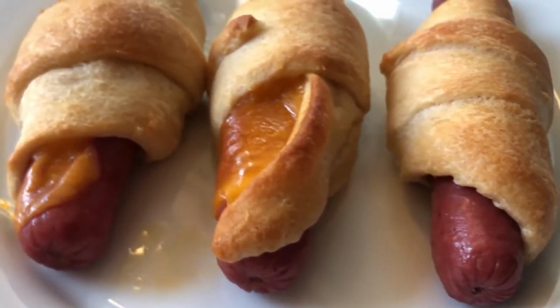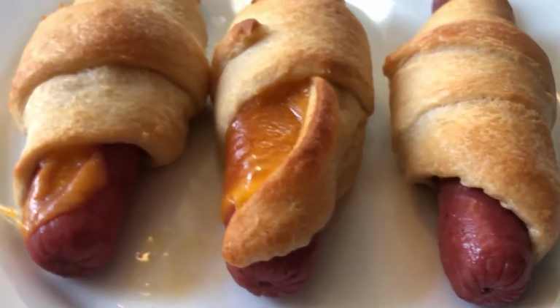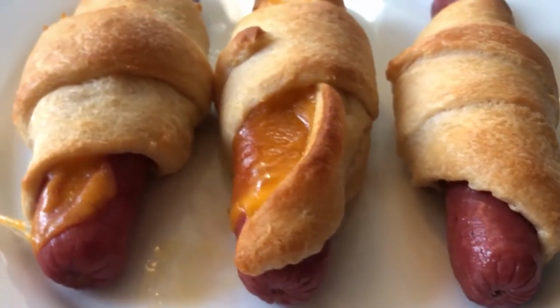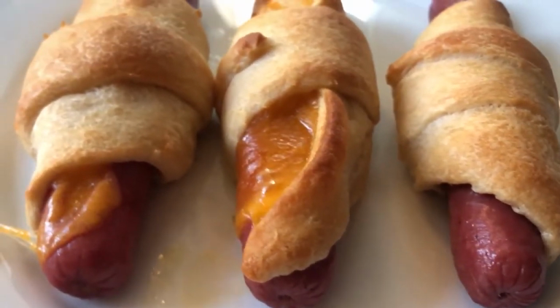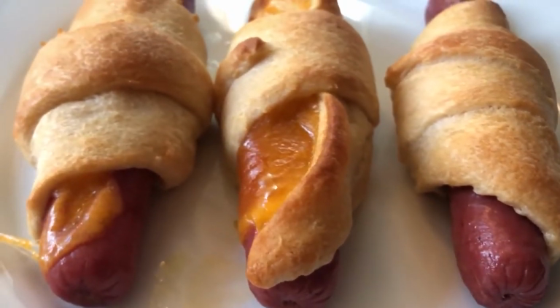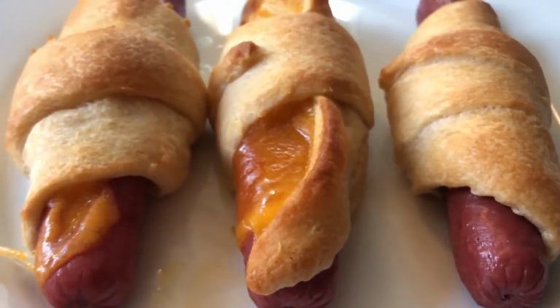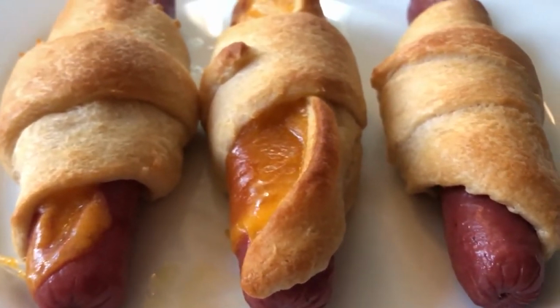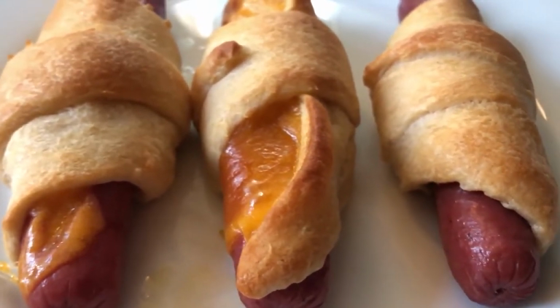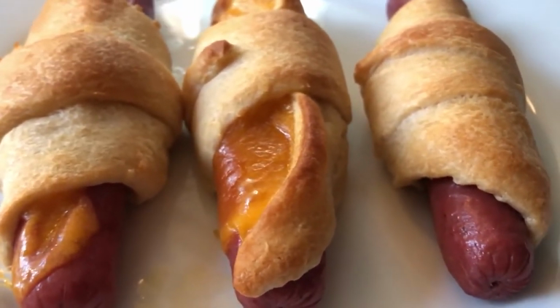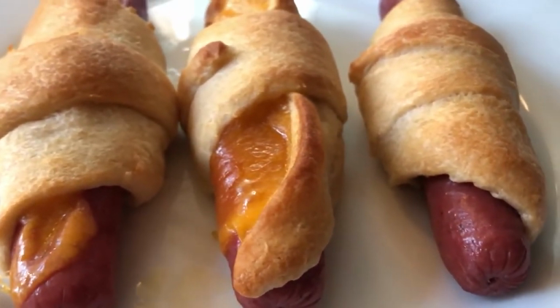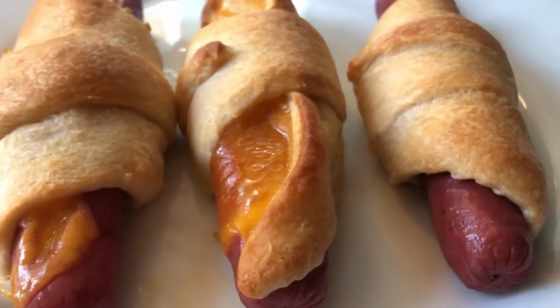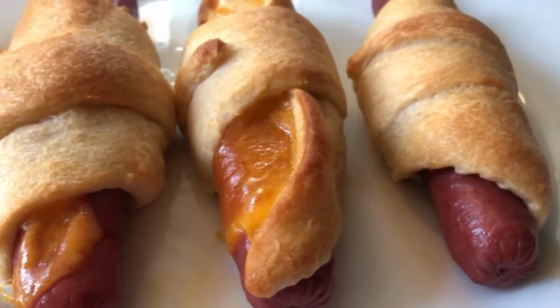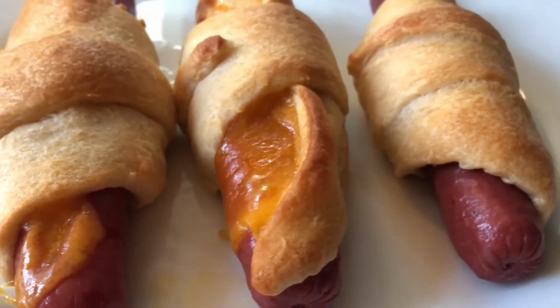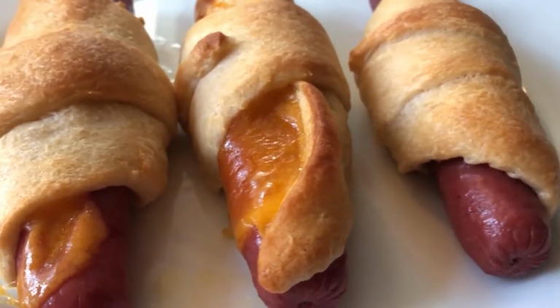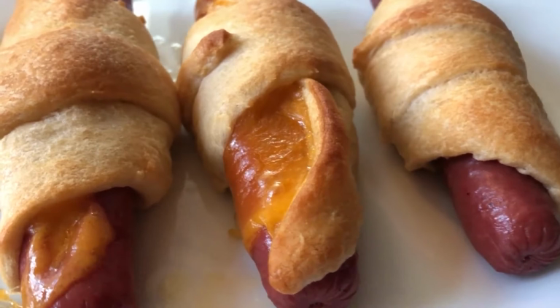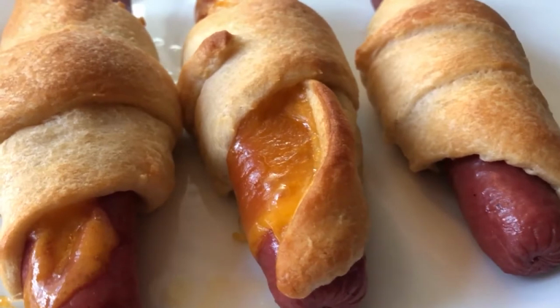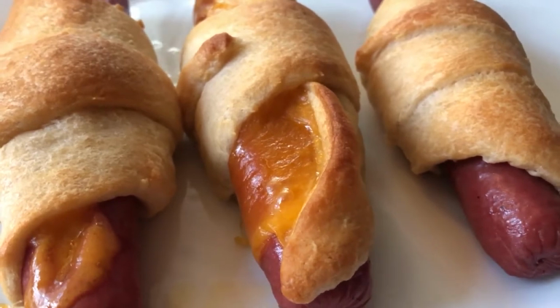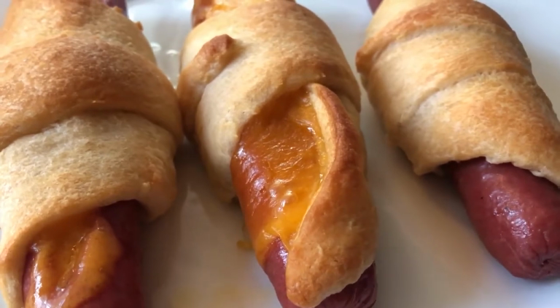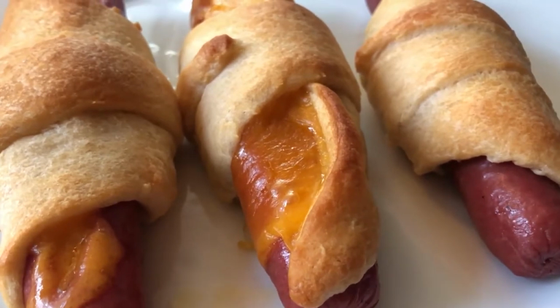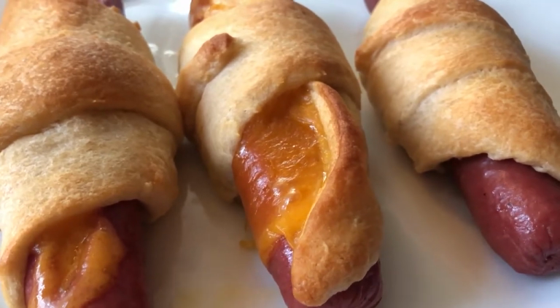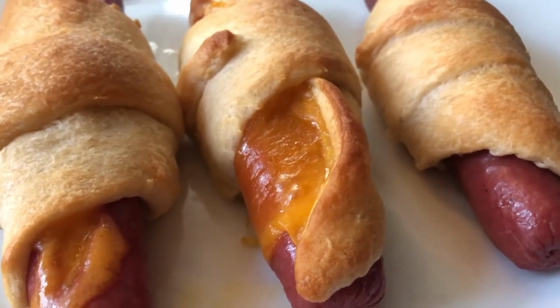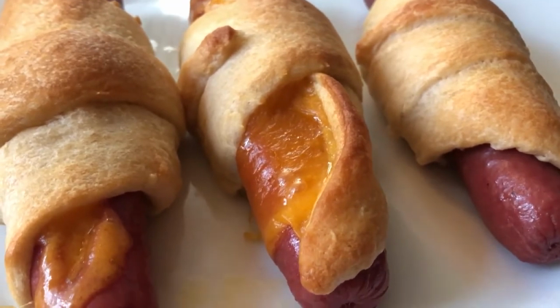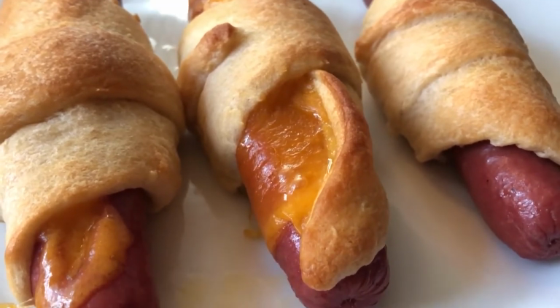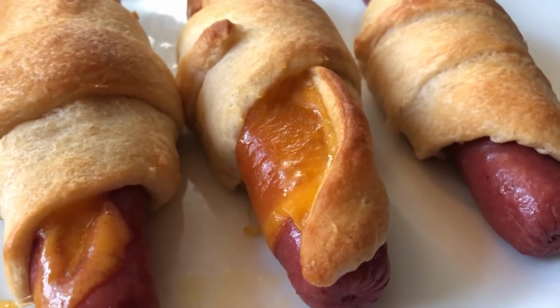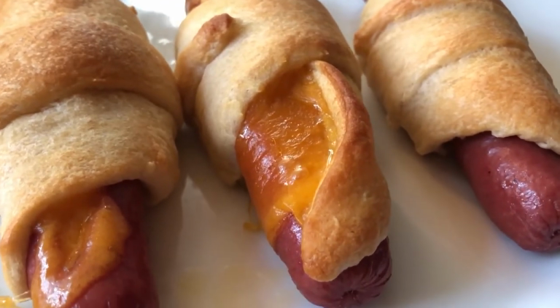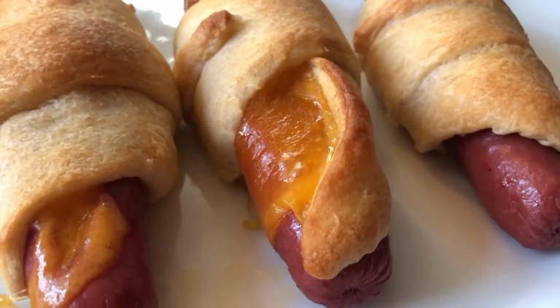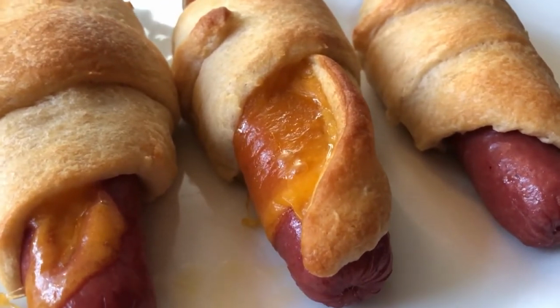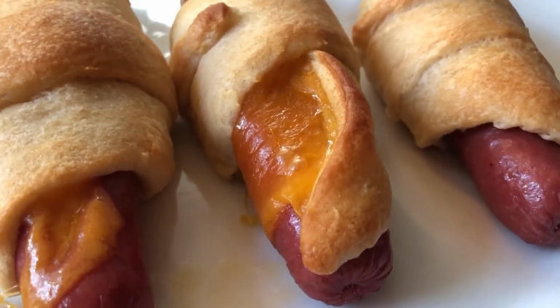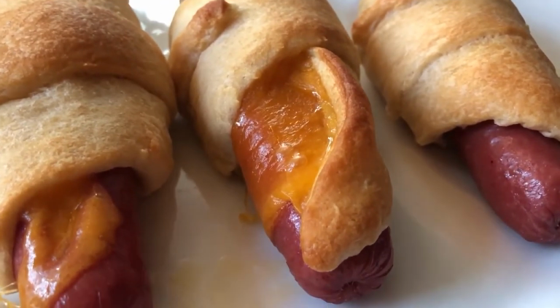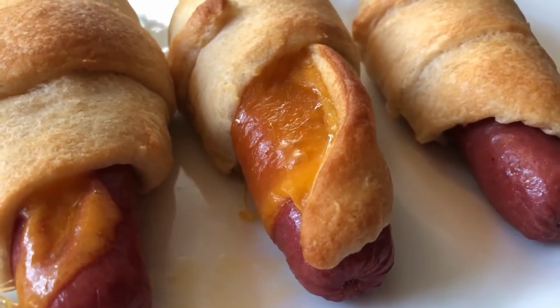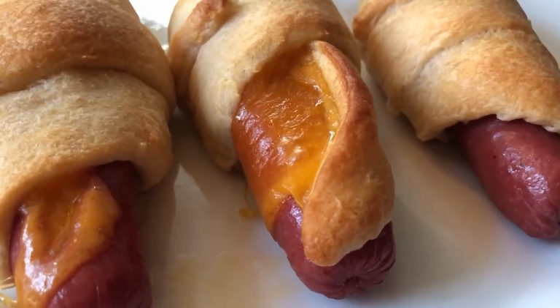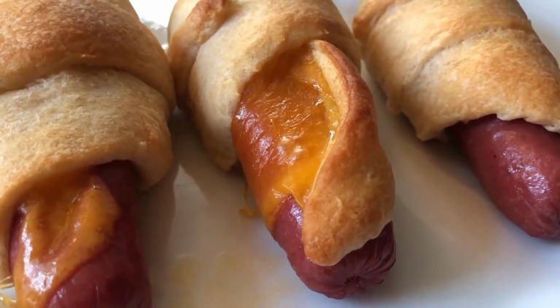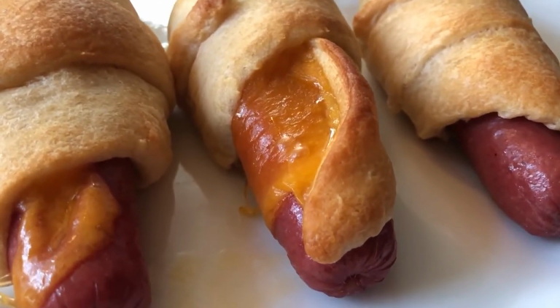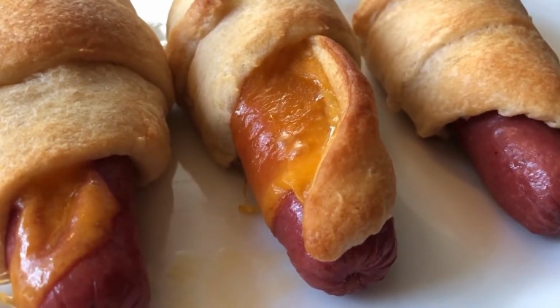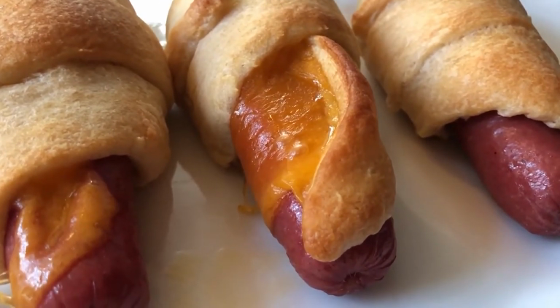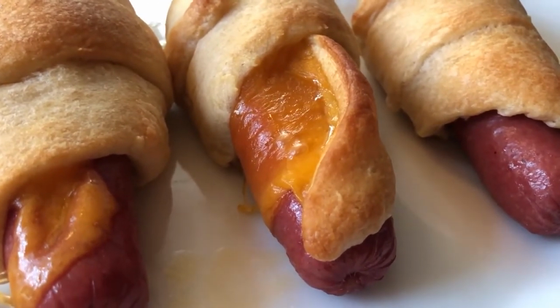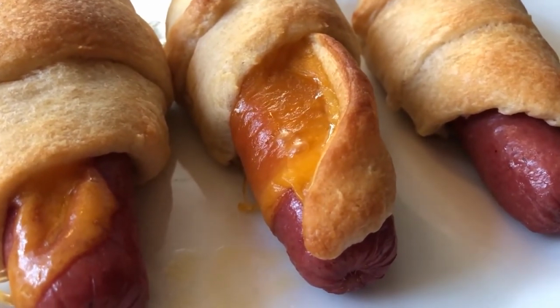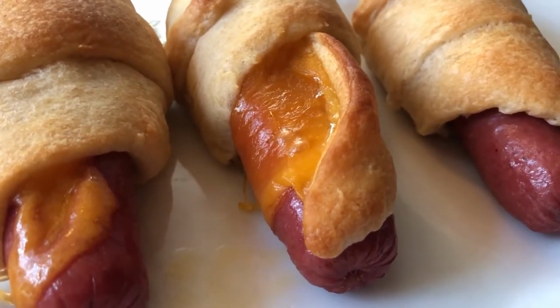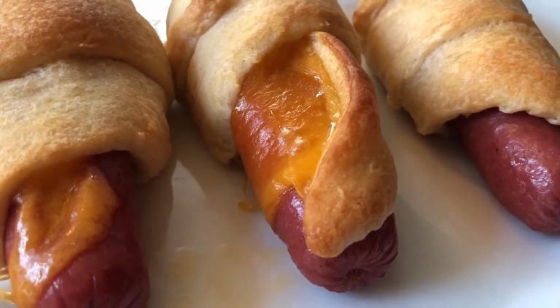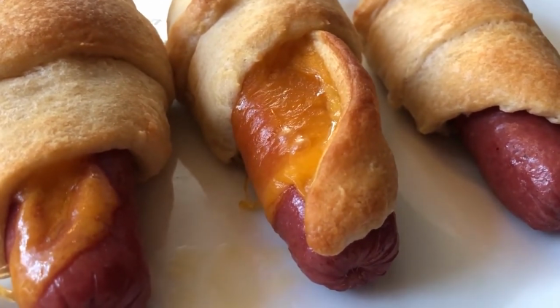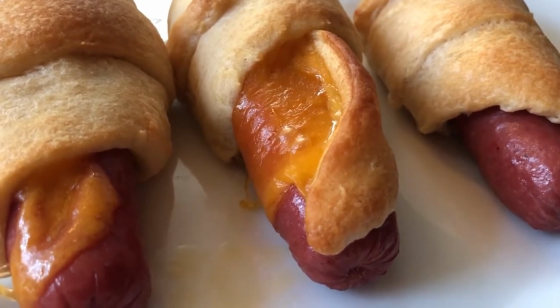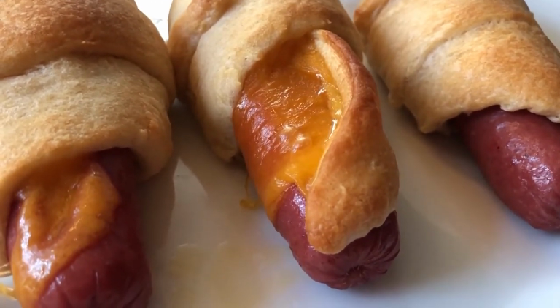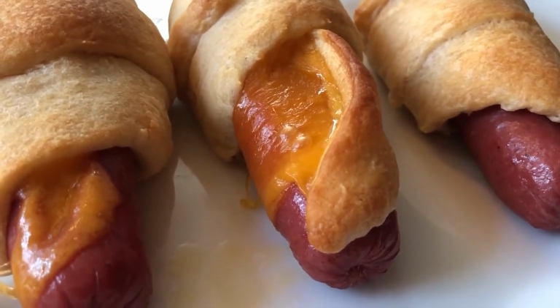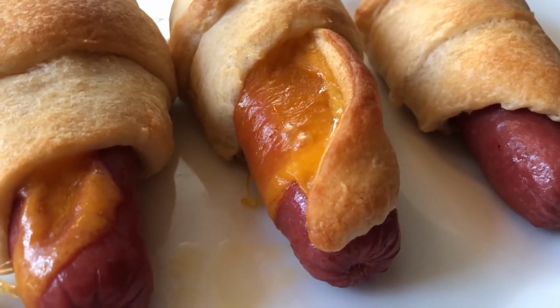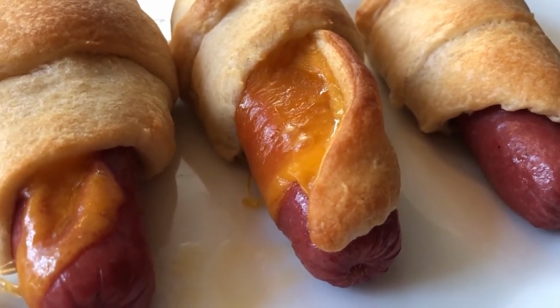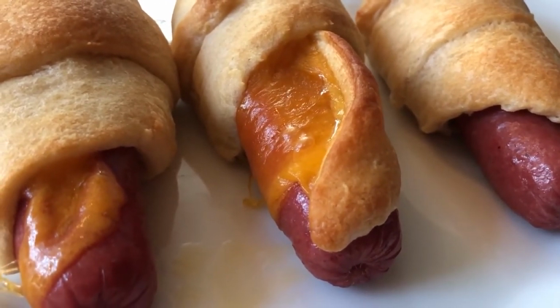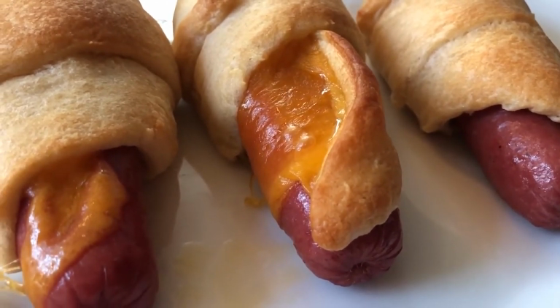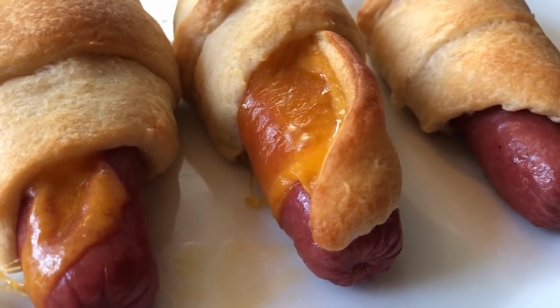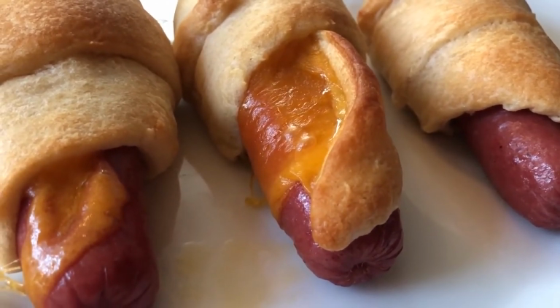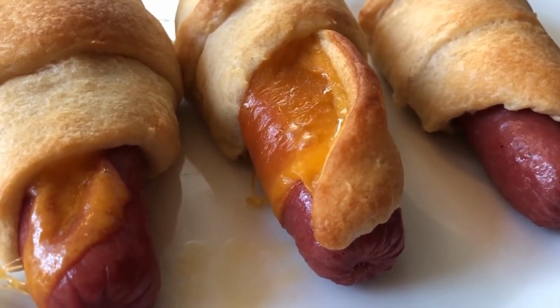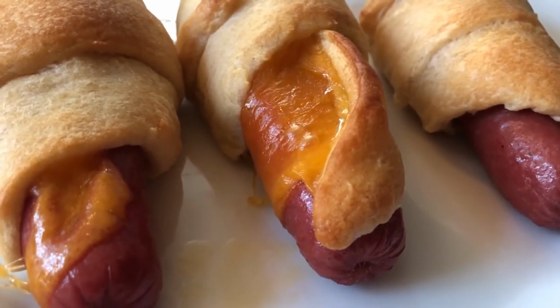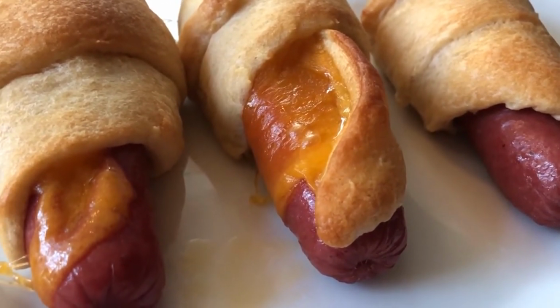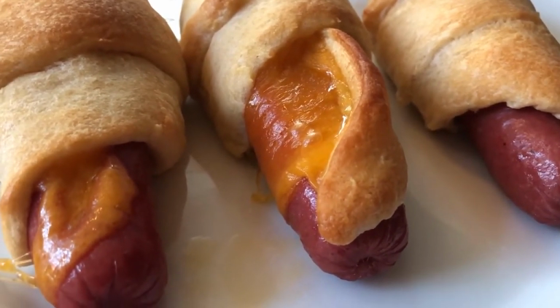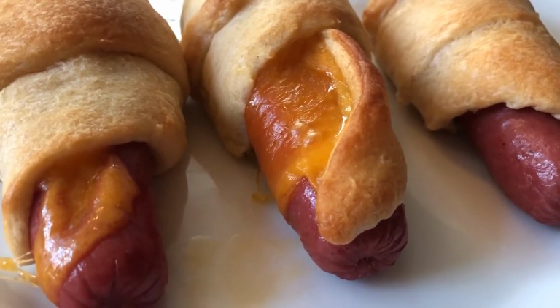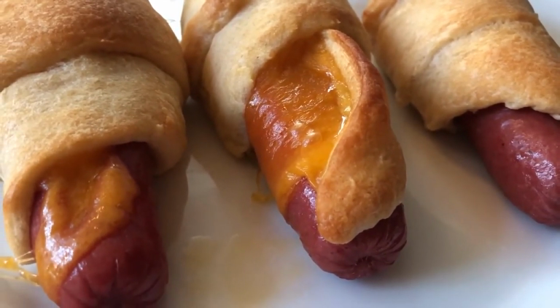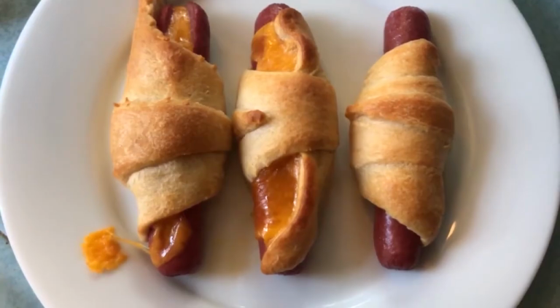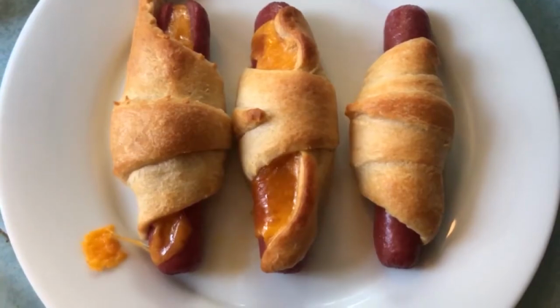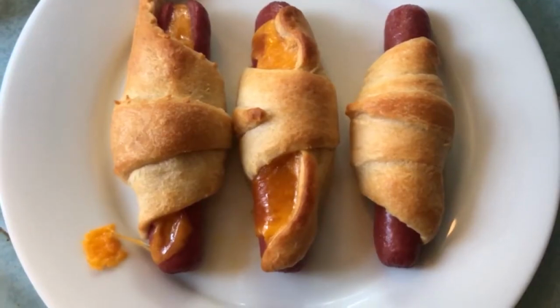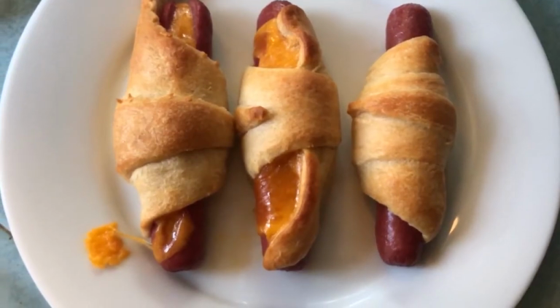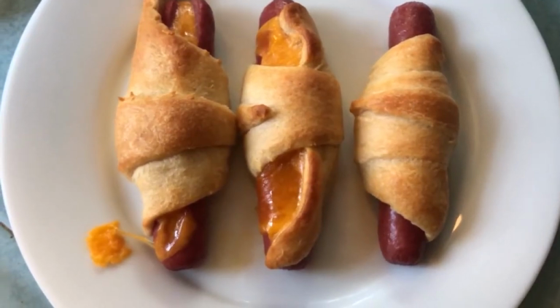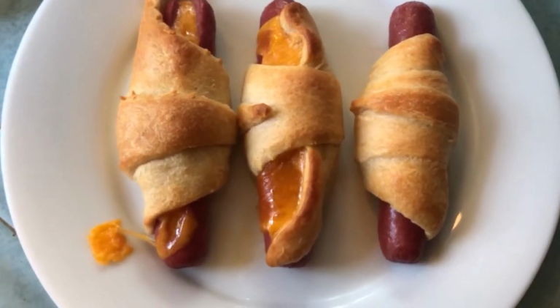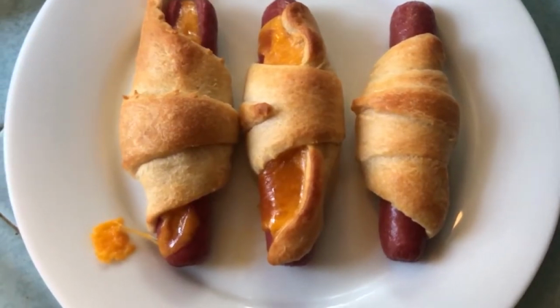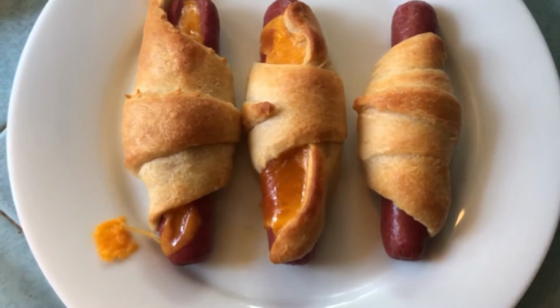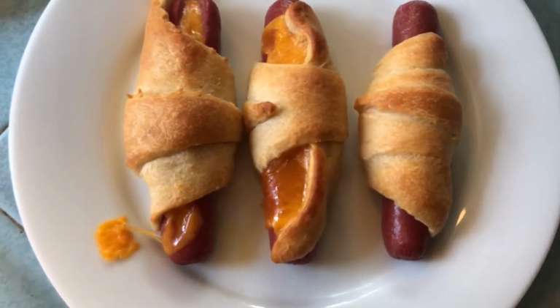Eat them as is or with your favorite condiments. Anything that works with a regular hot dog would be super tasty here.